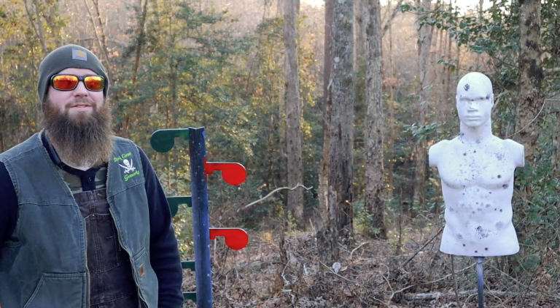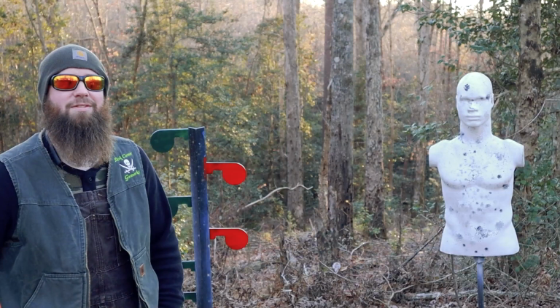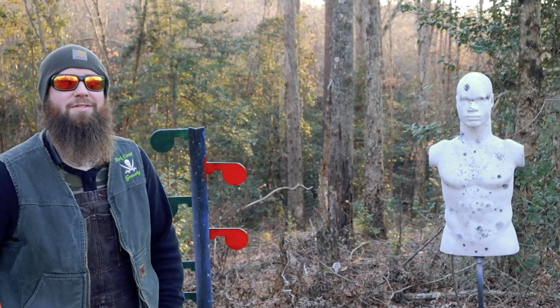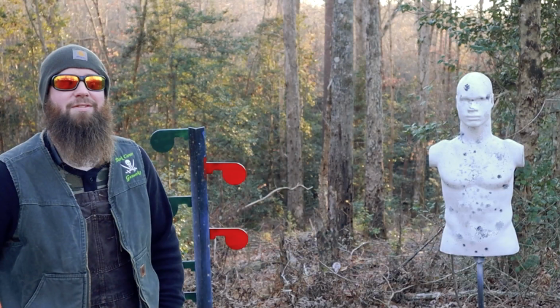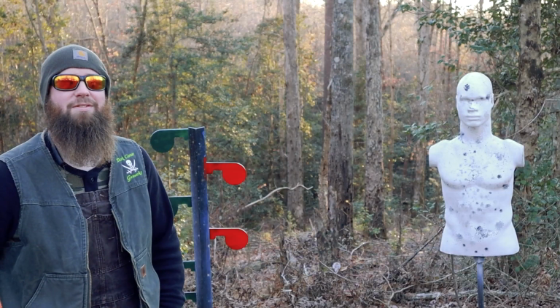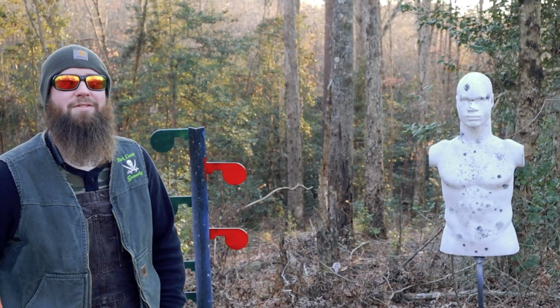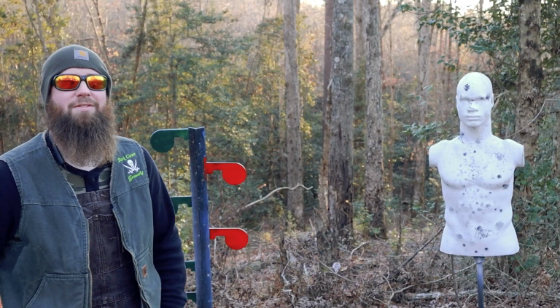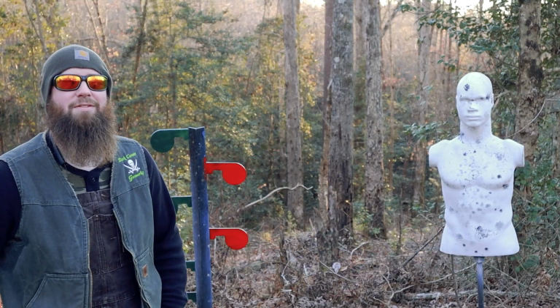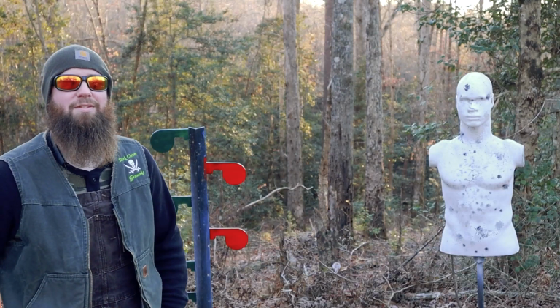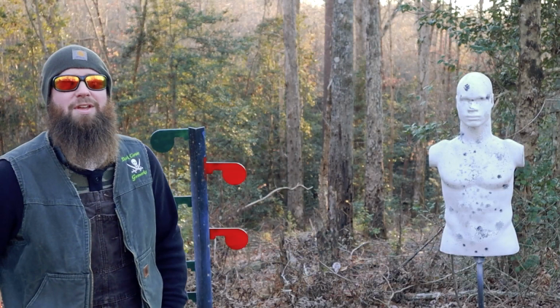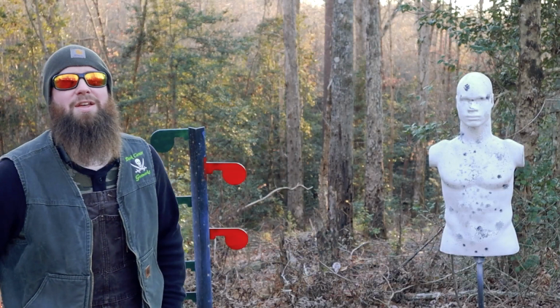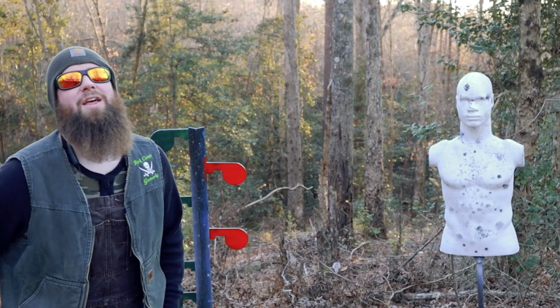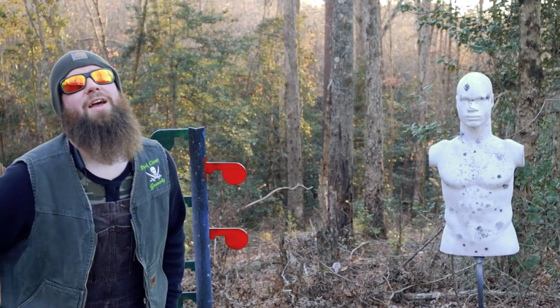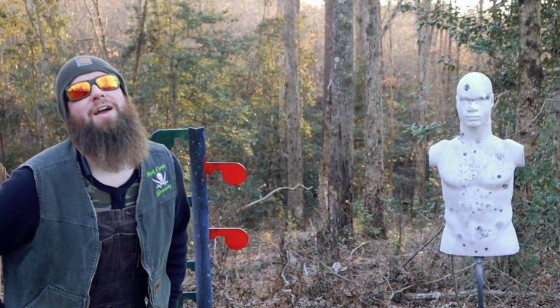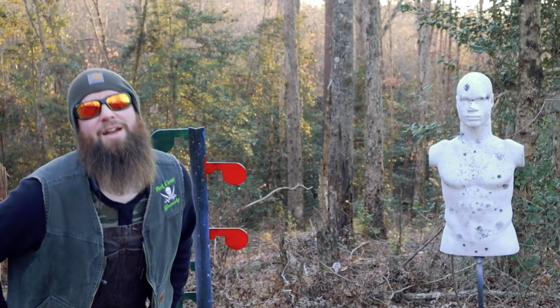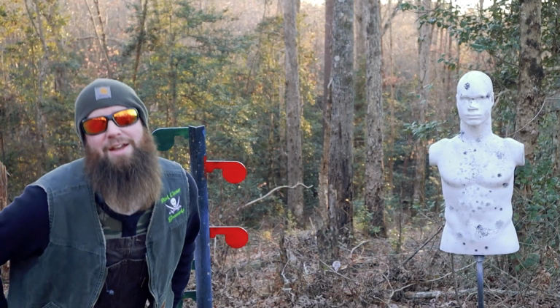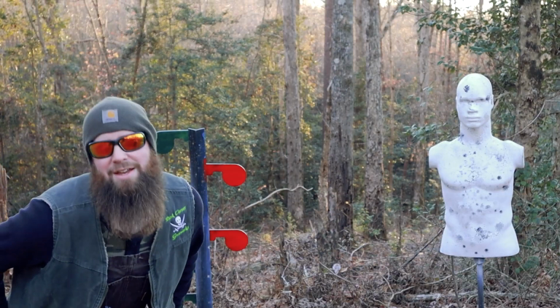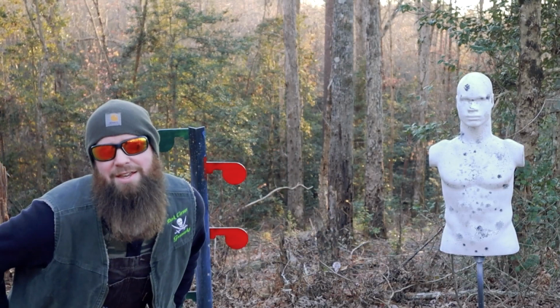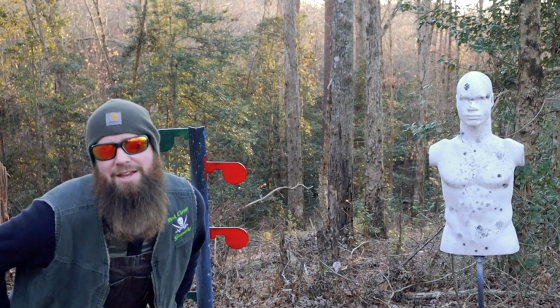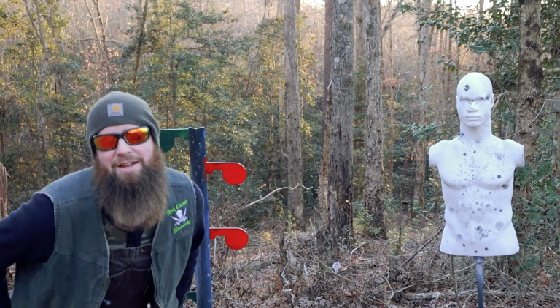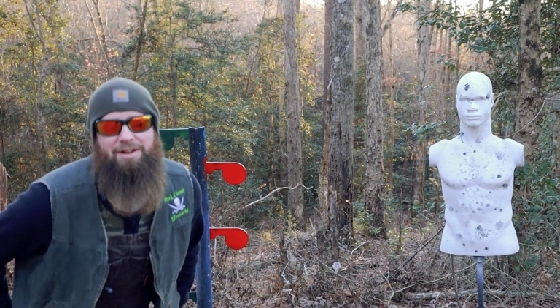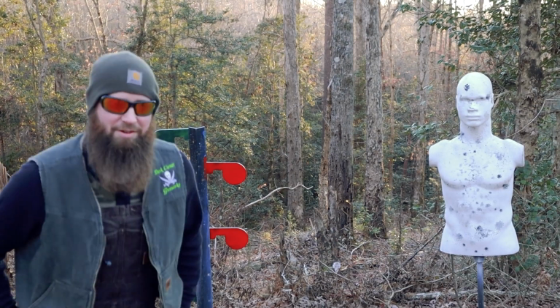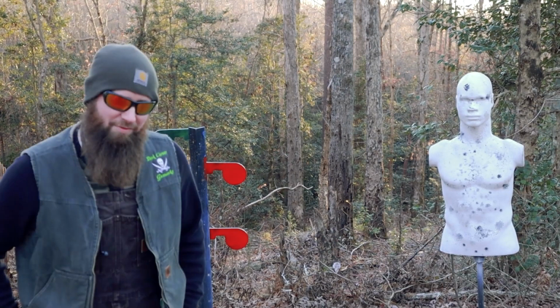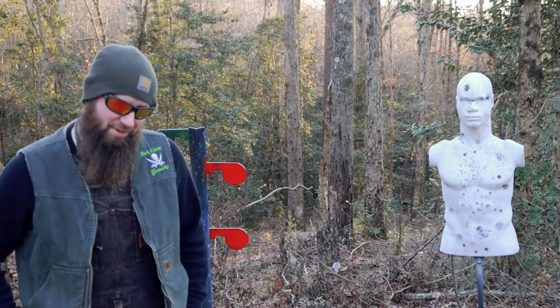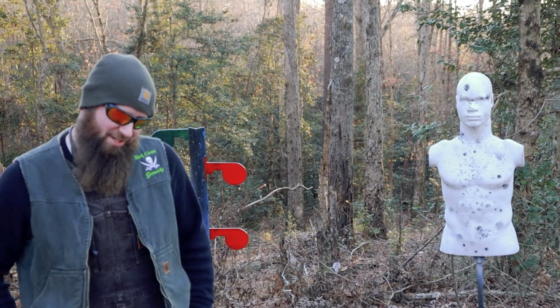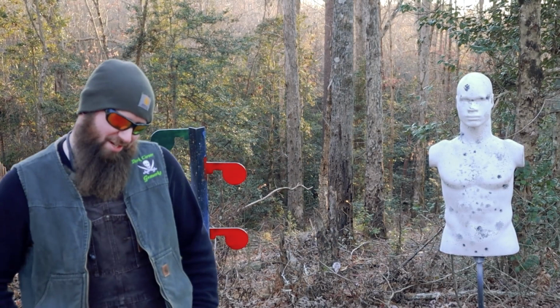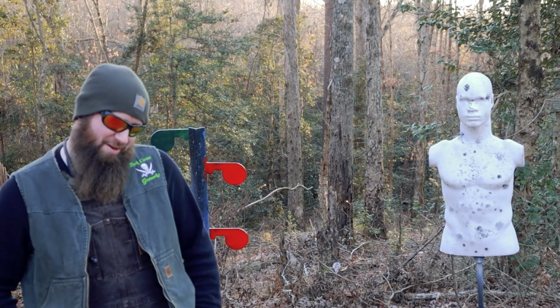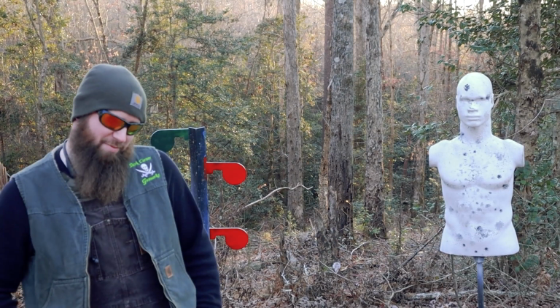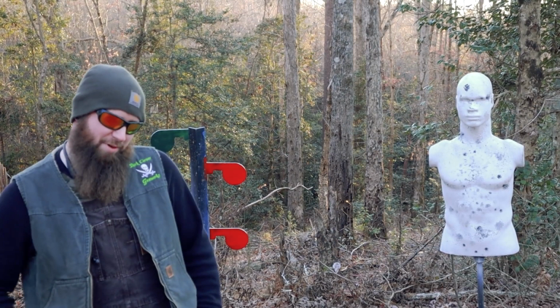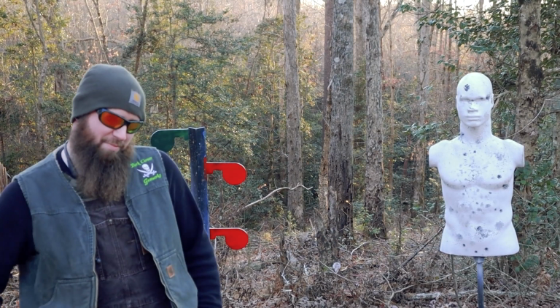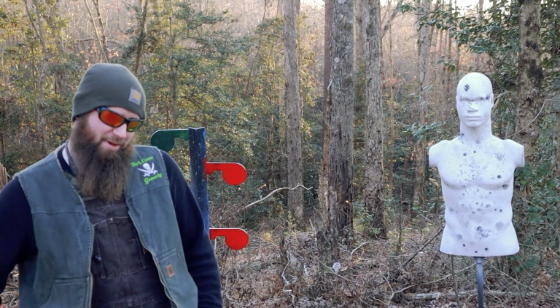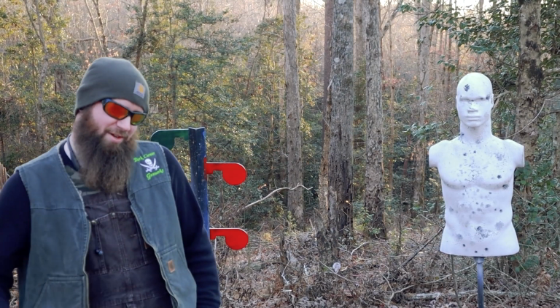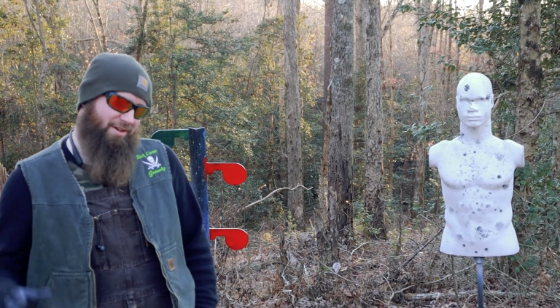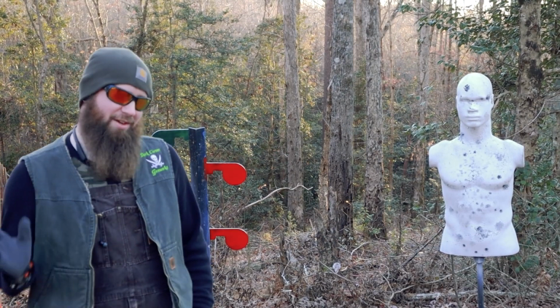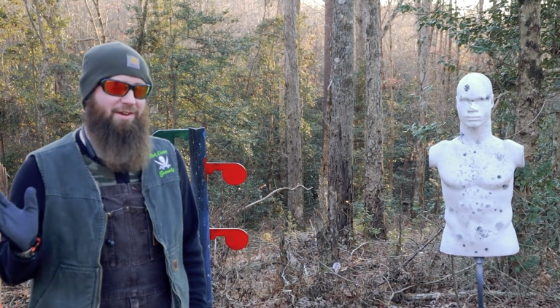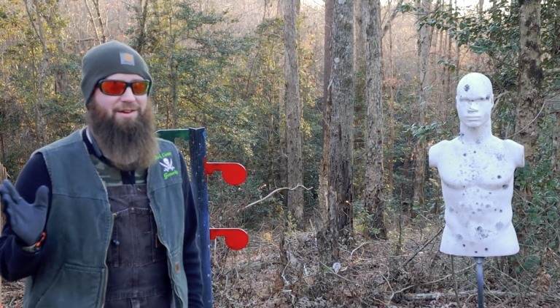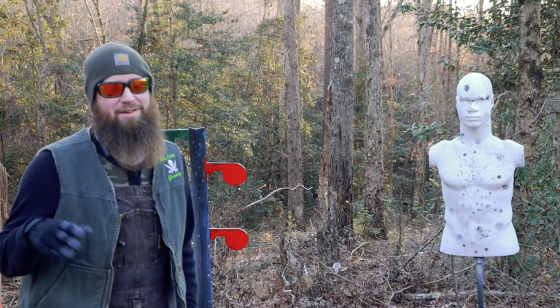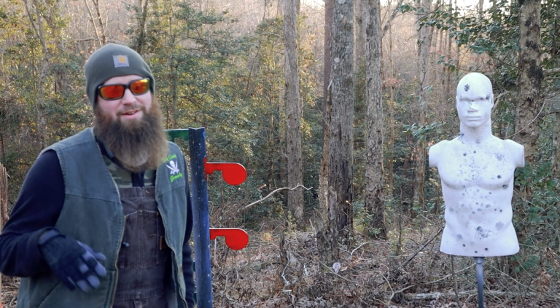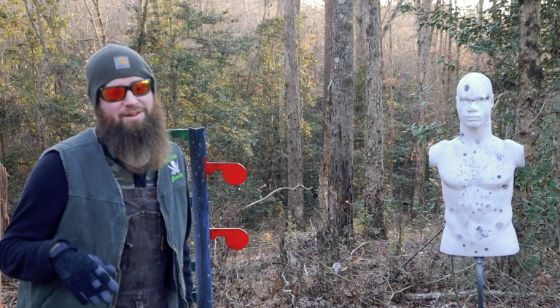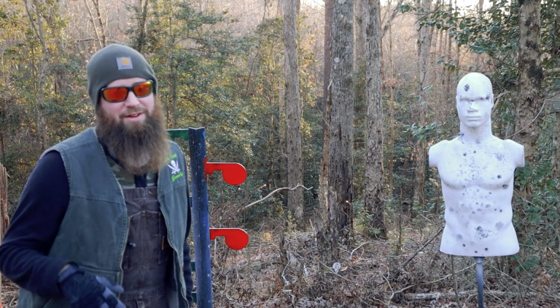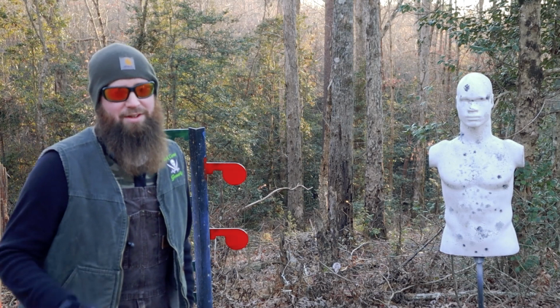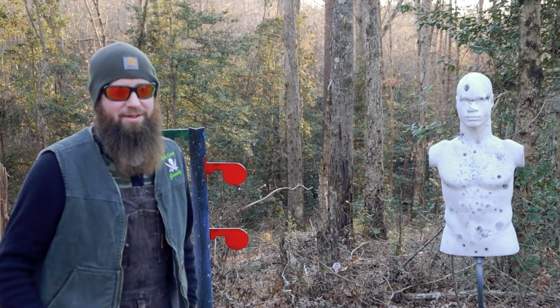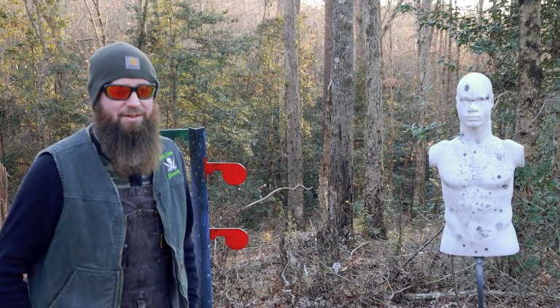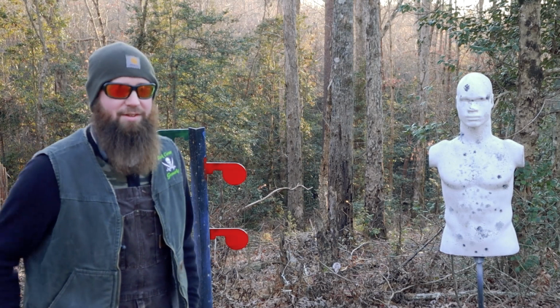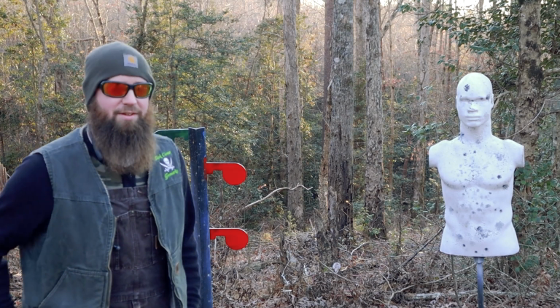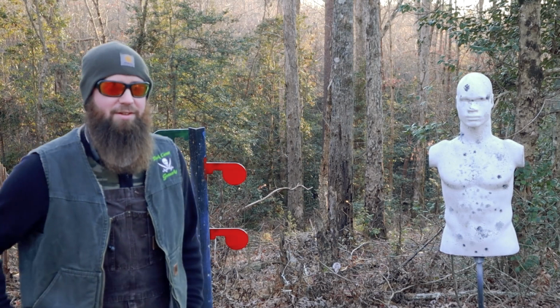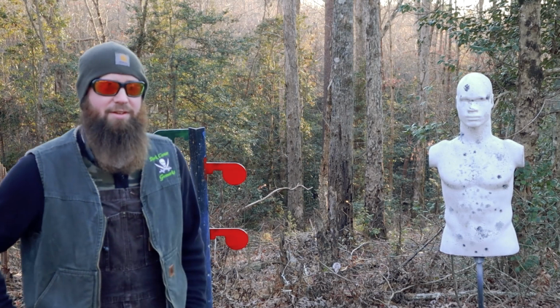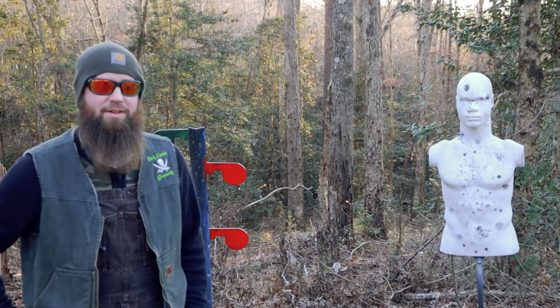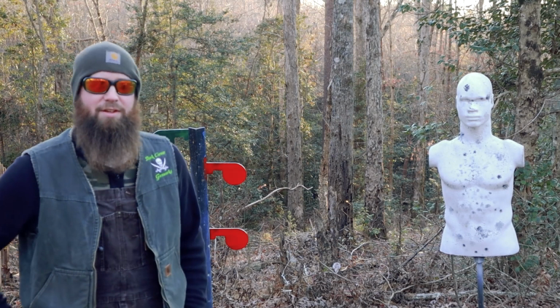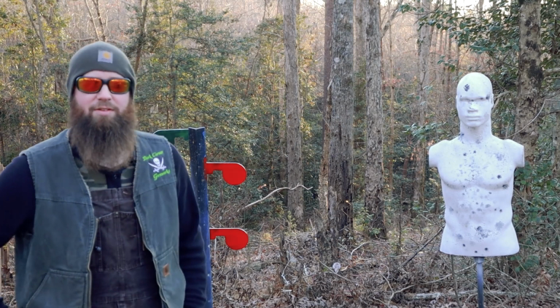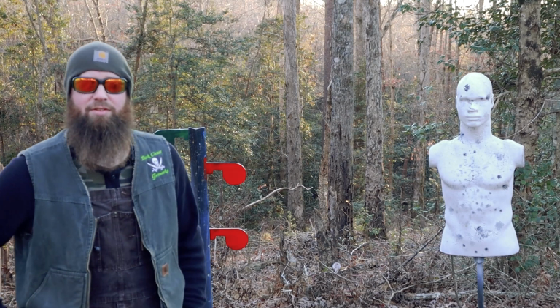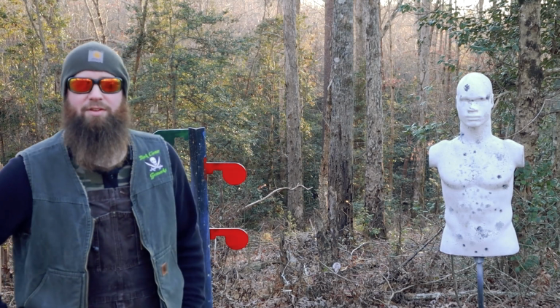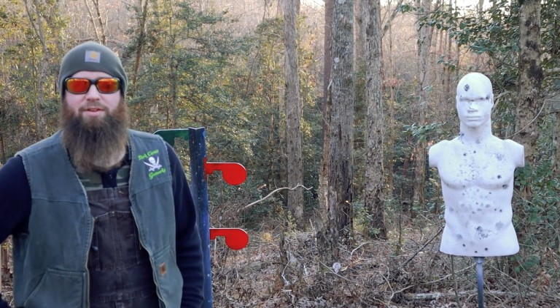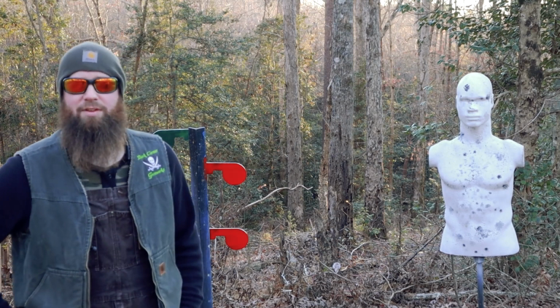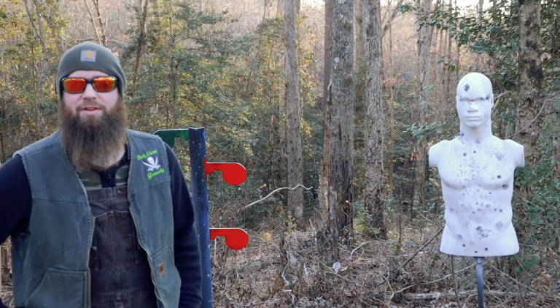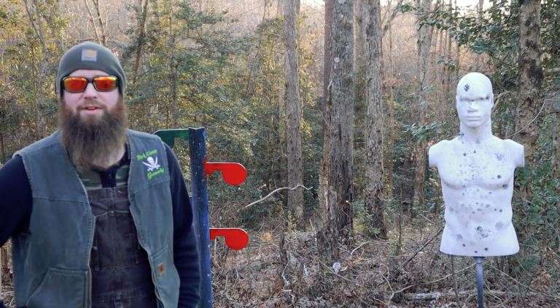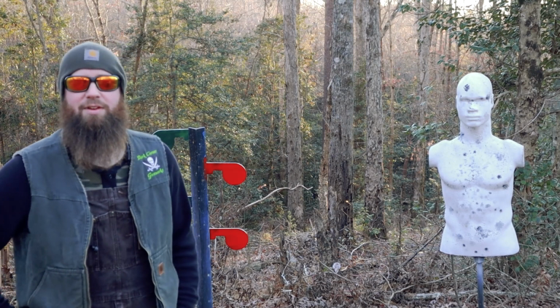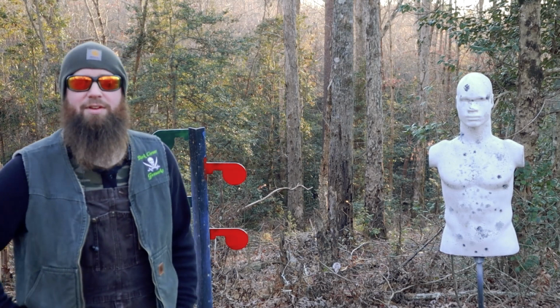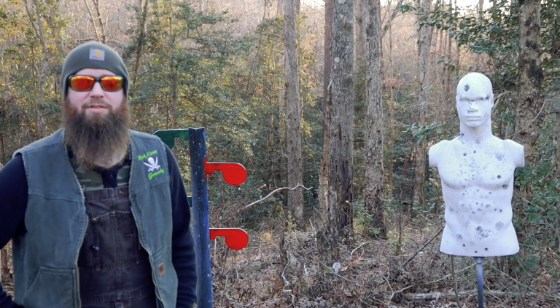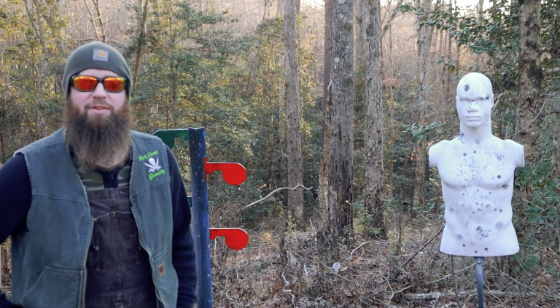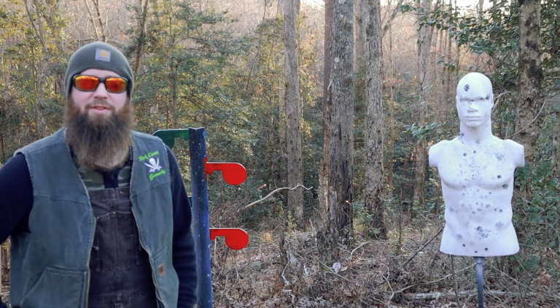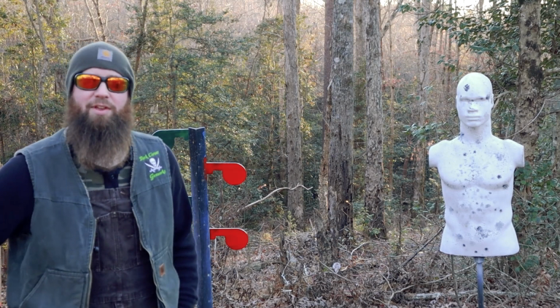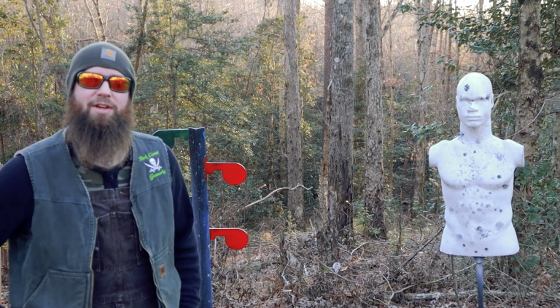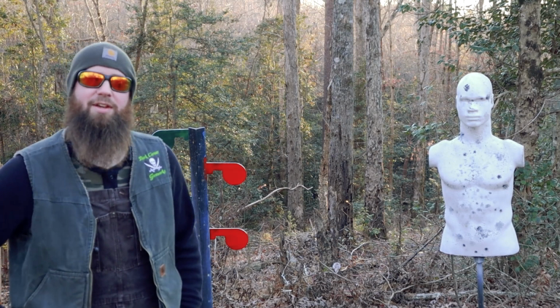Thank you for watching Dark Corner Gunworks.